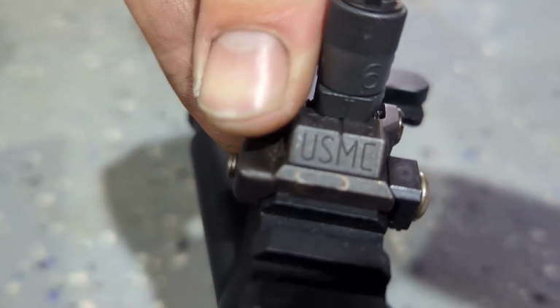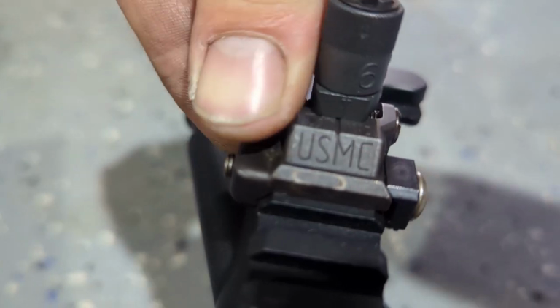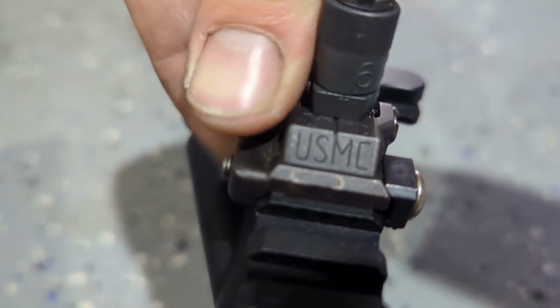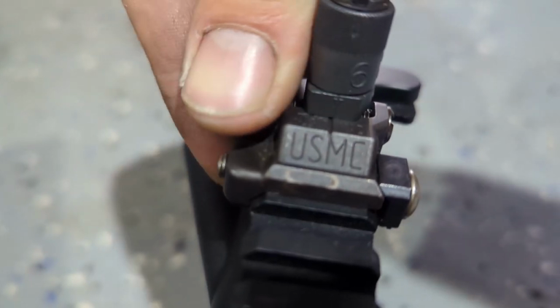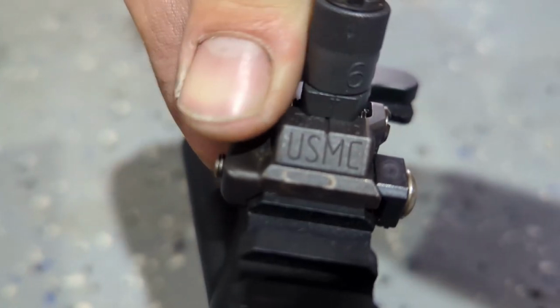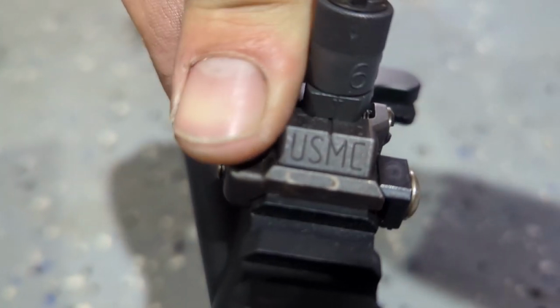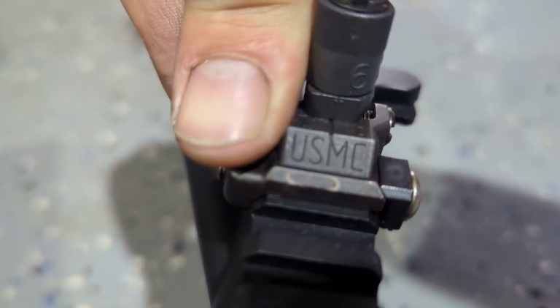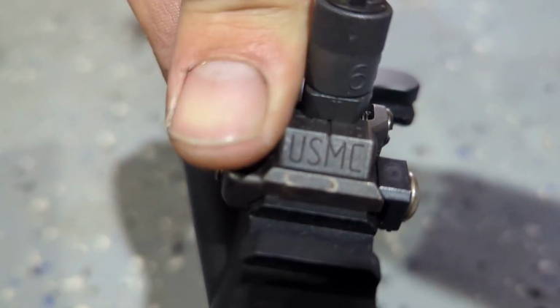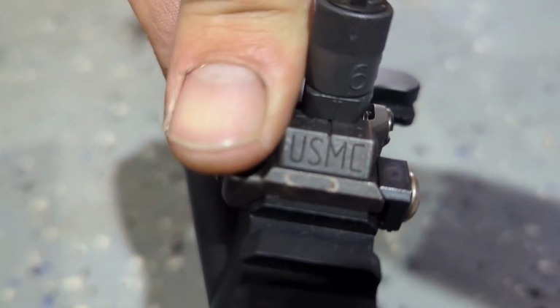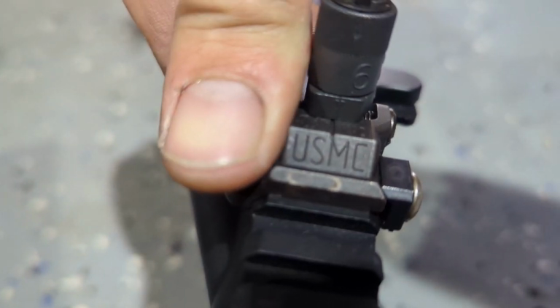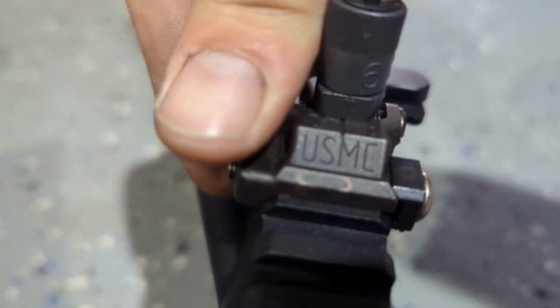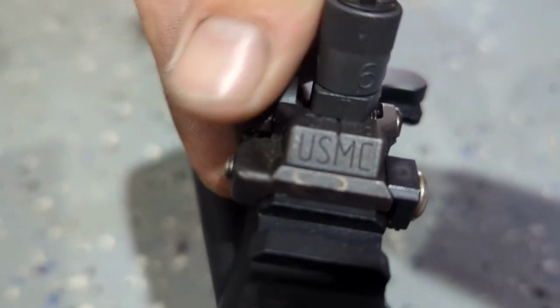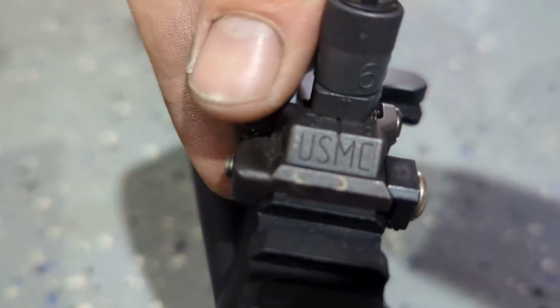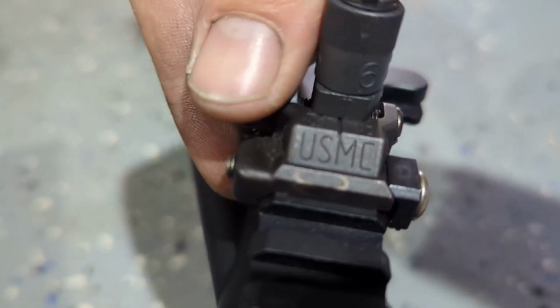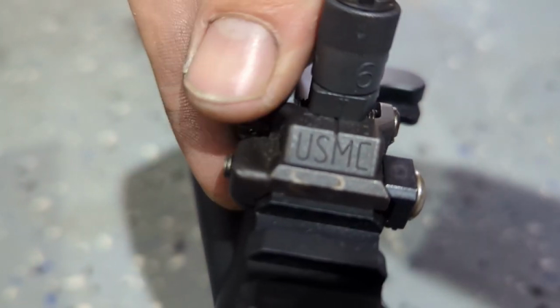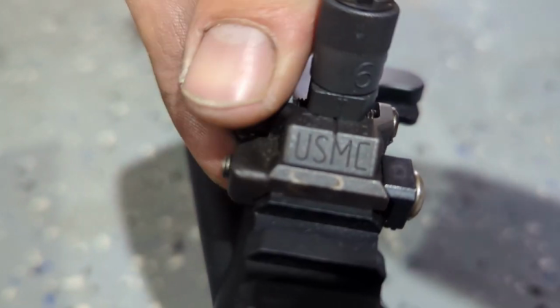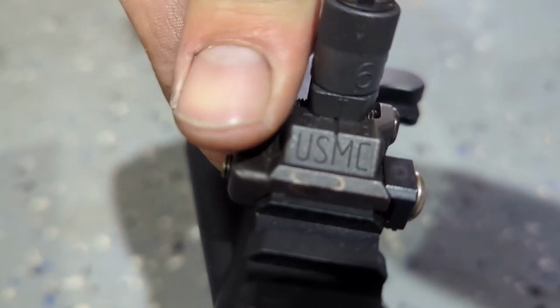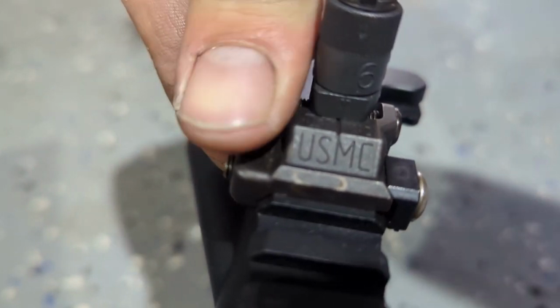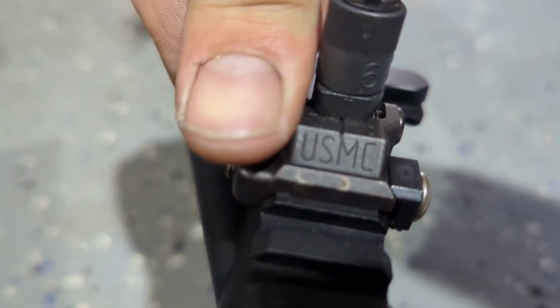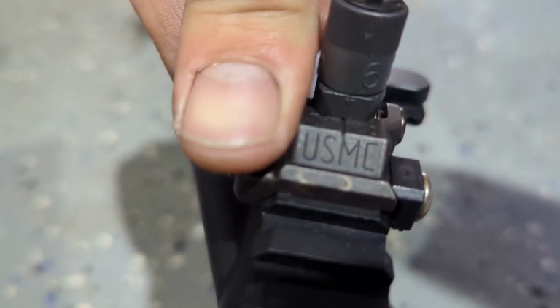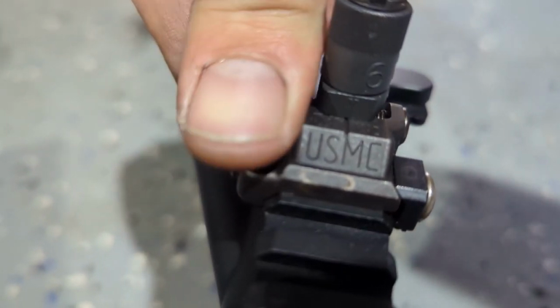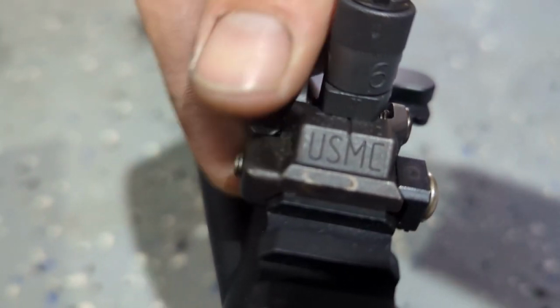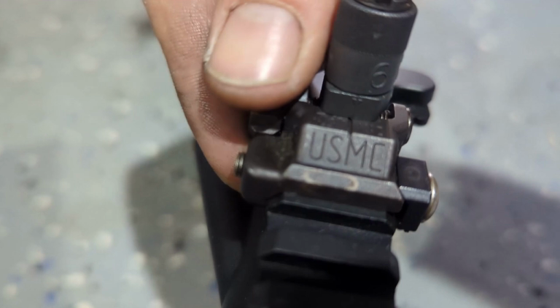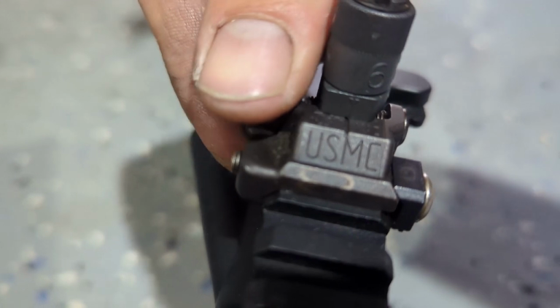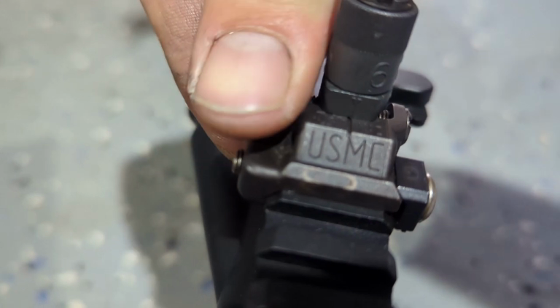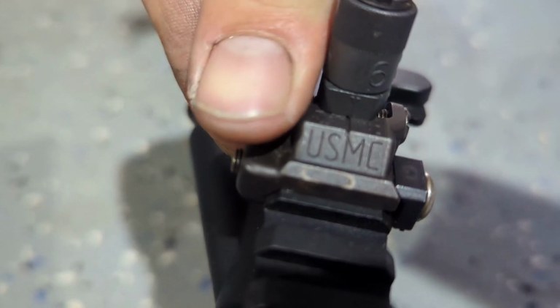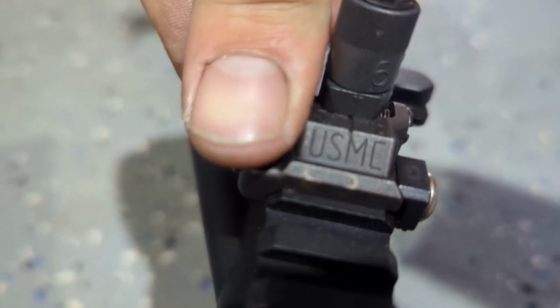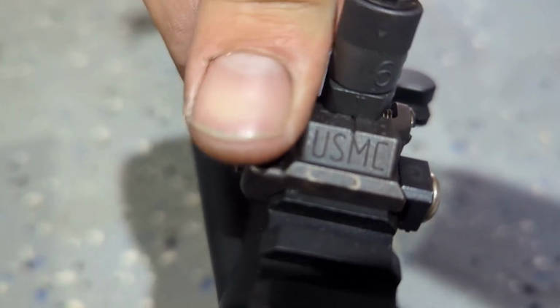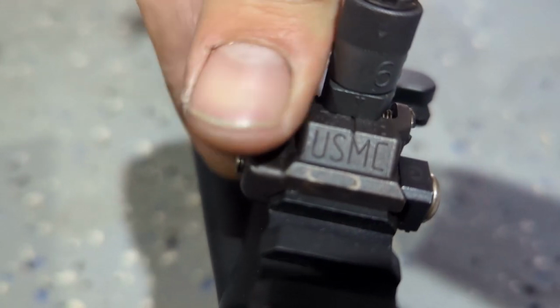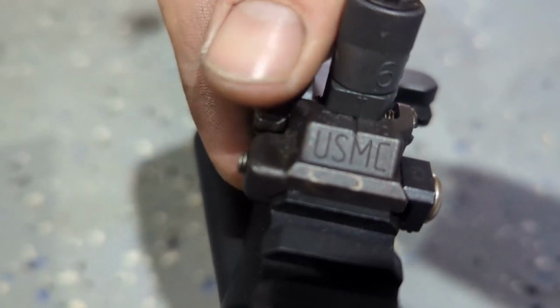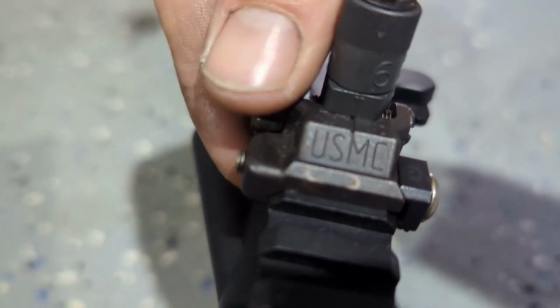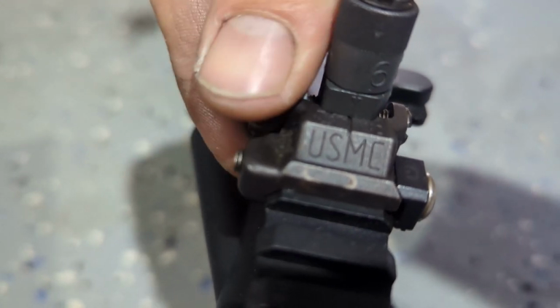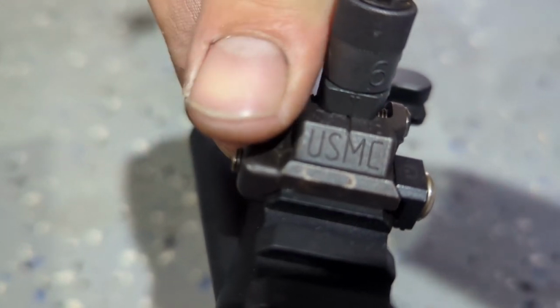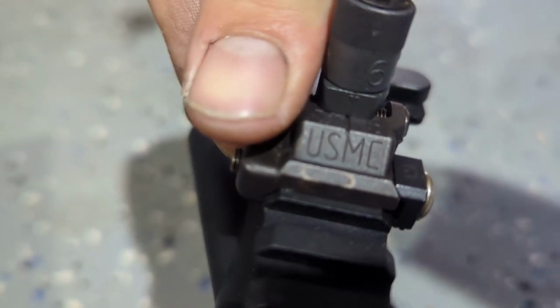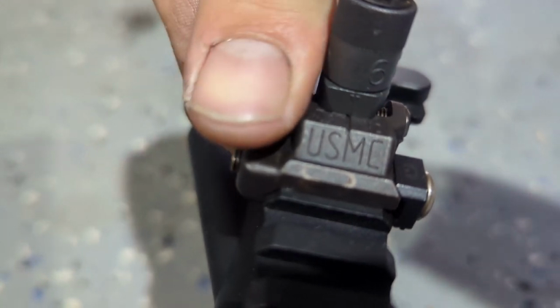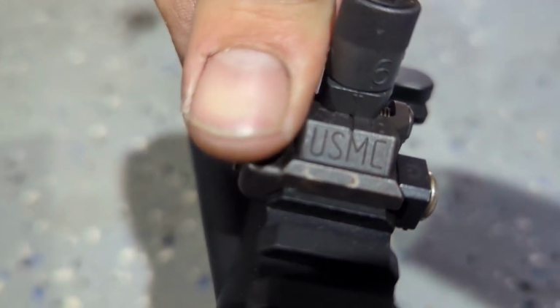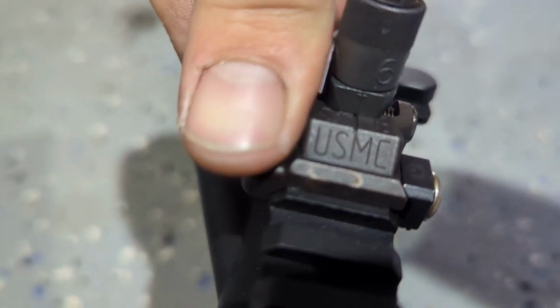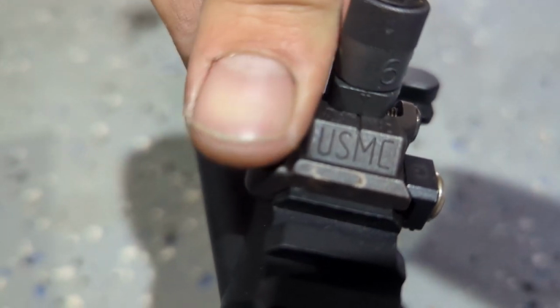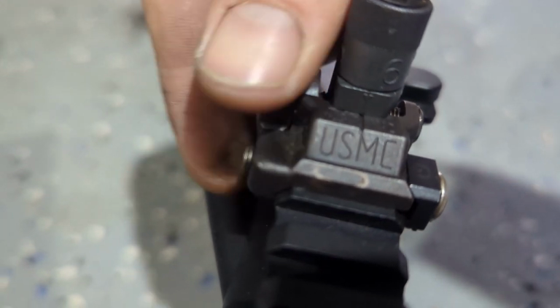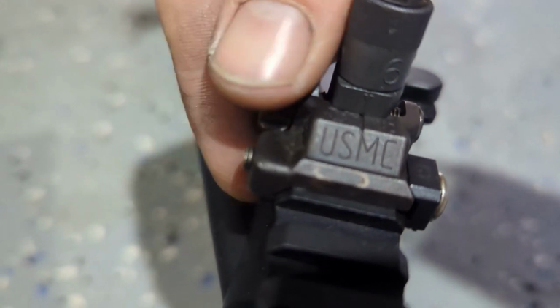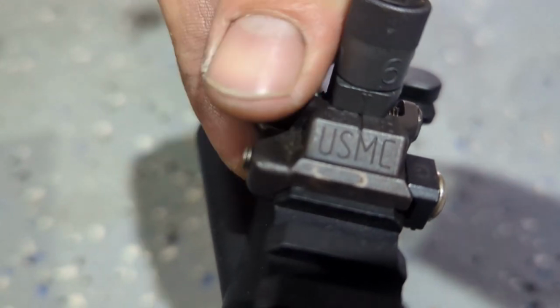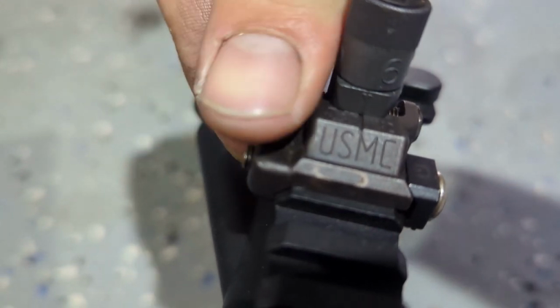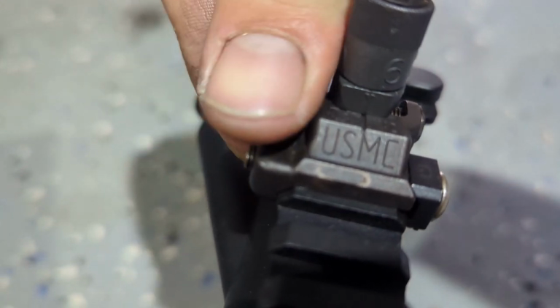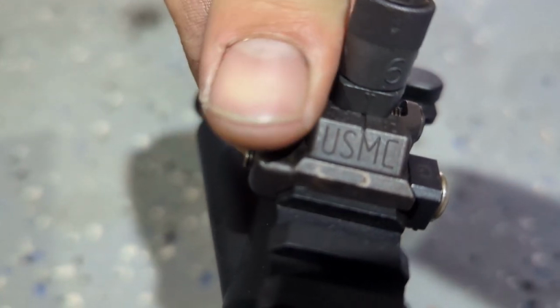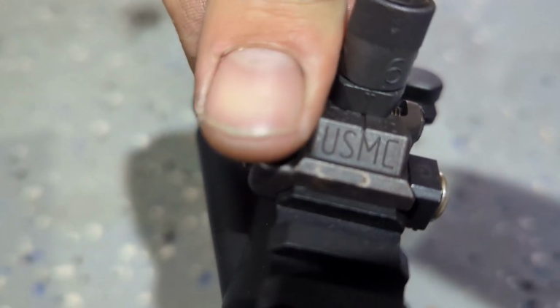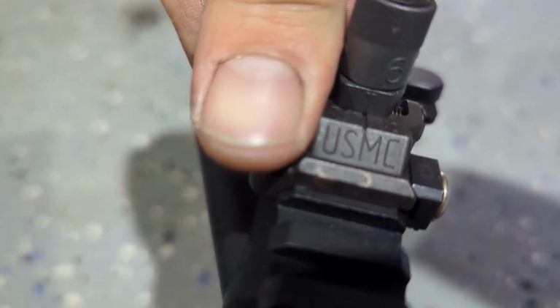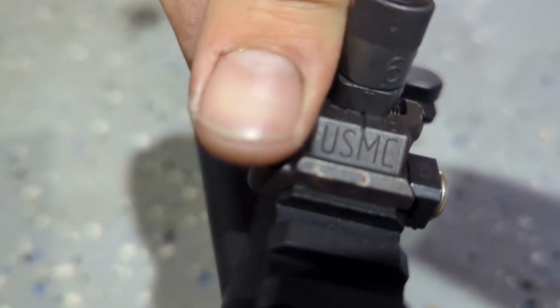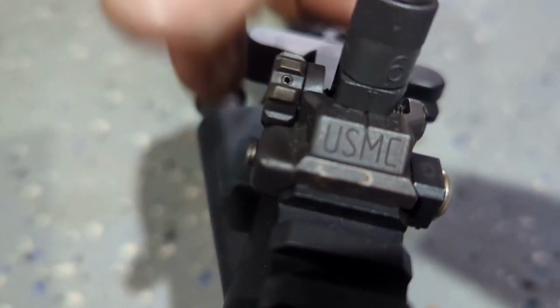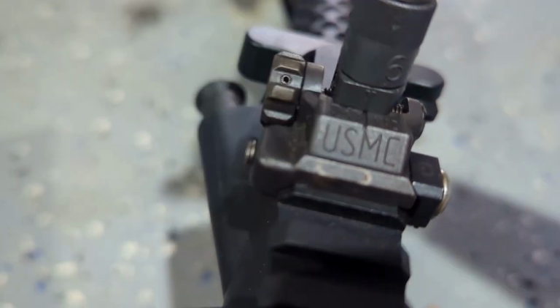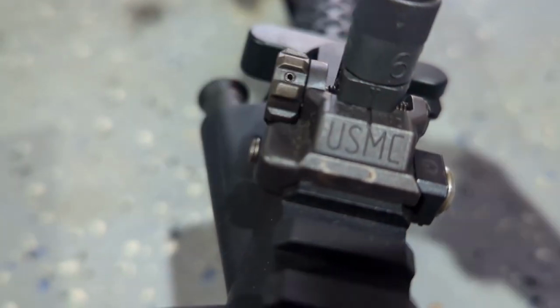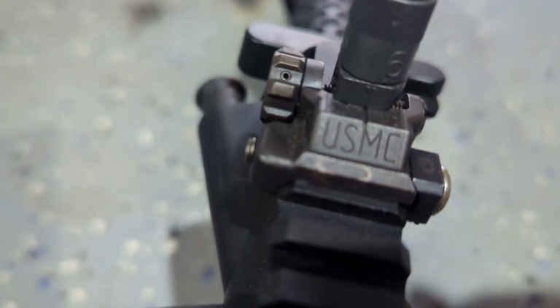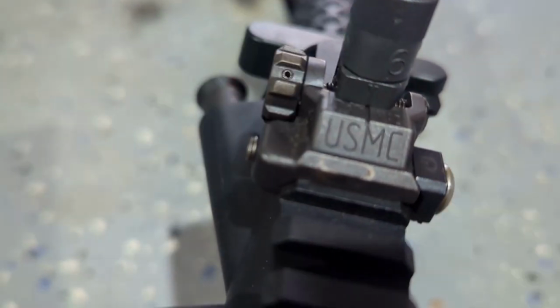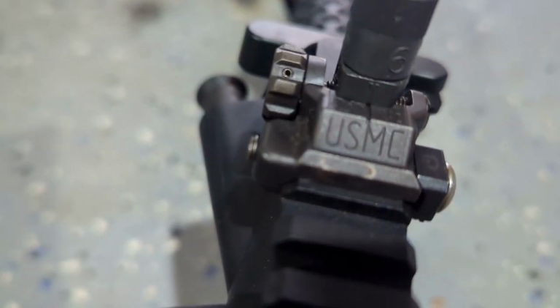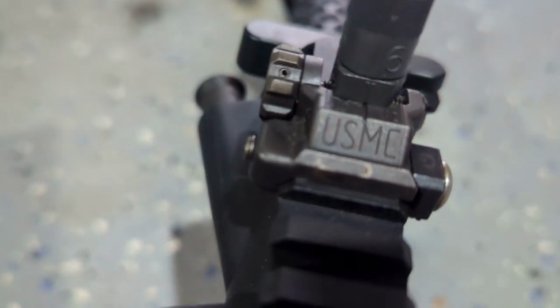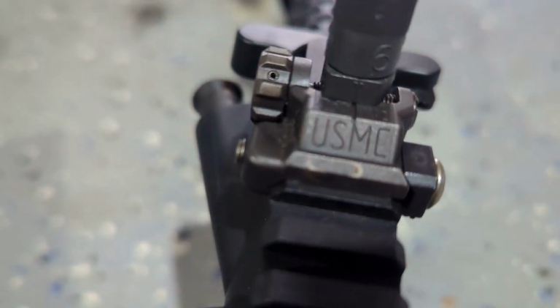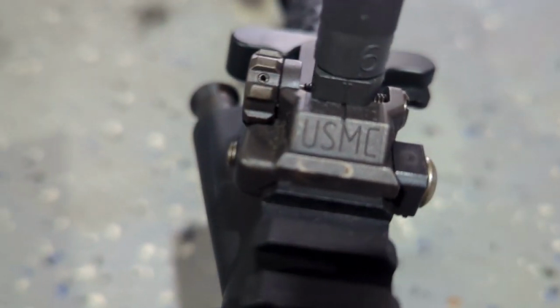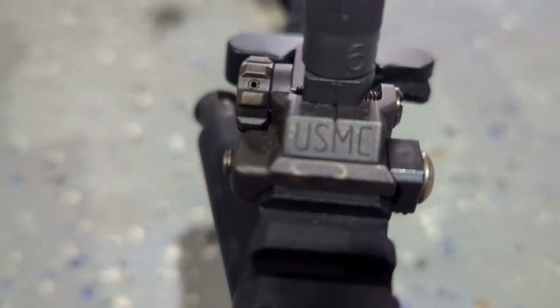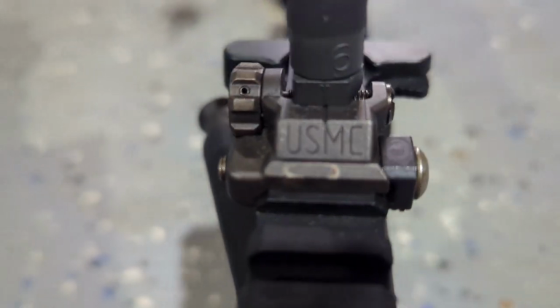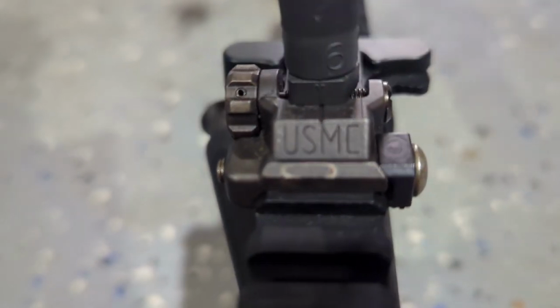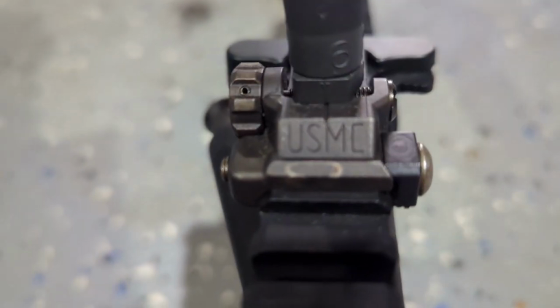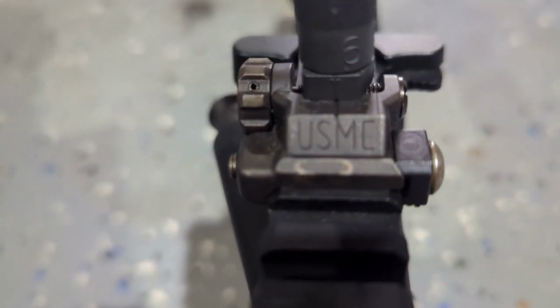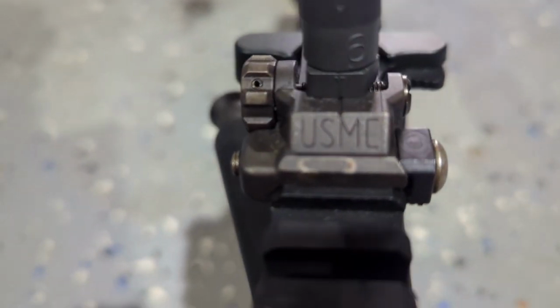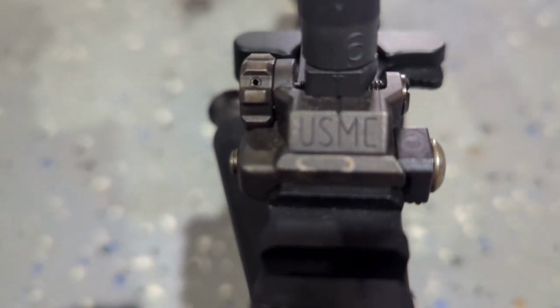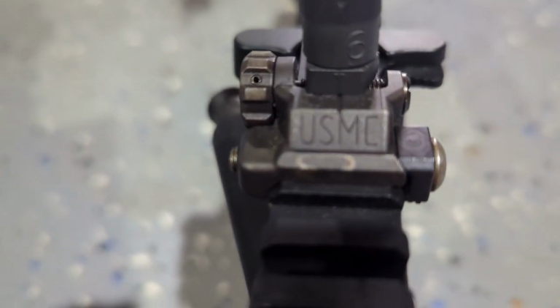First, you want to set your rear sight to center. This will ensure you can fully utilize the windage when complete.